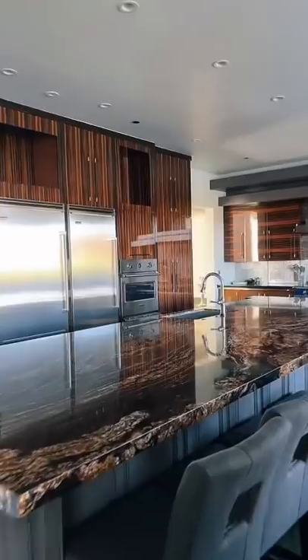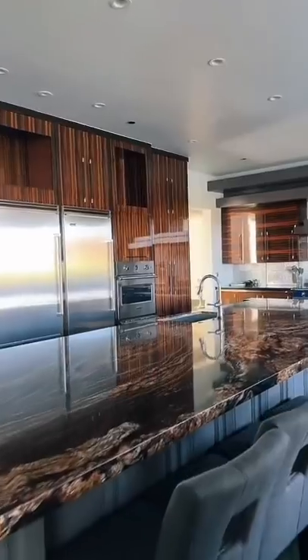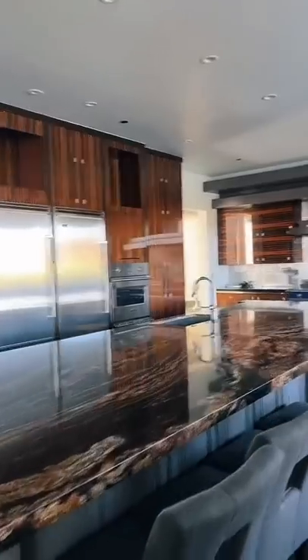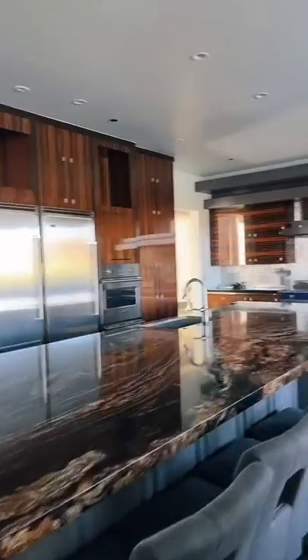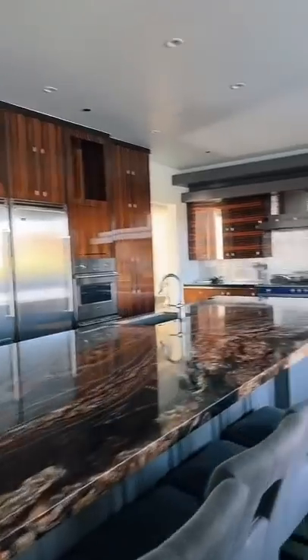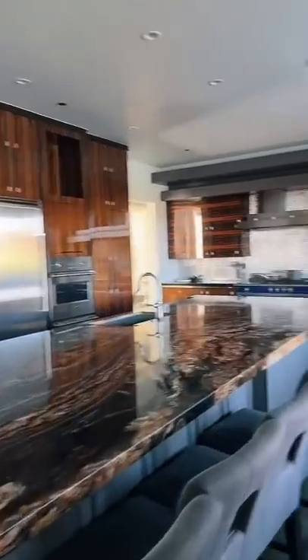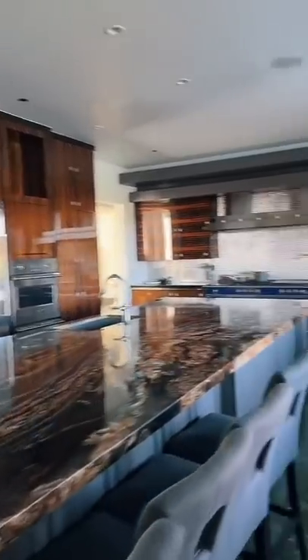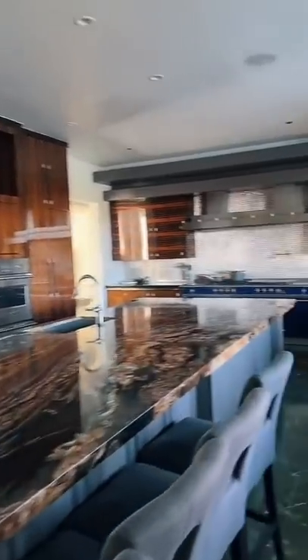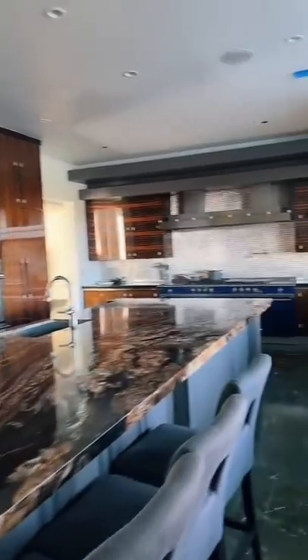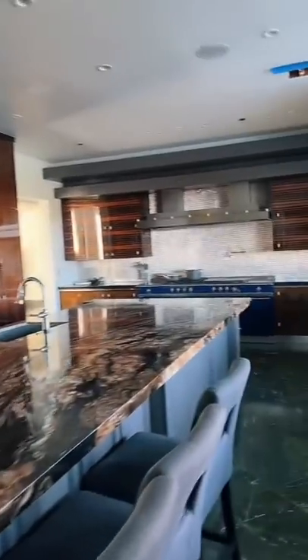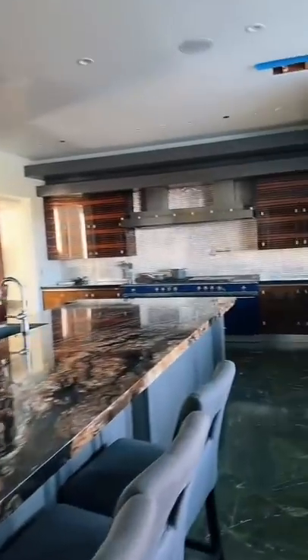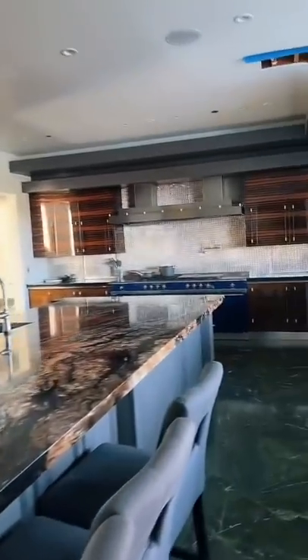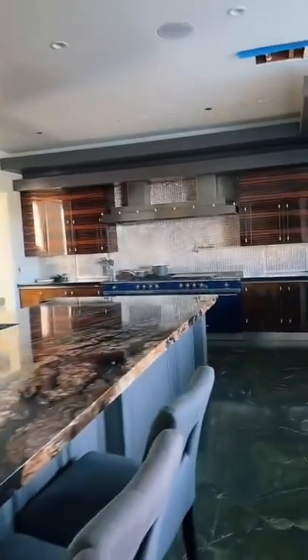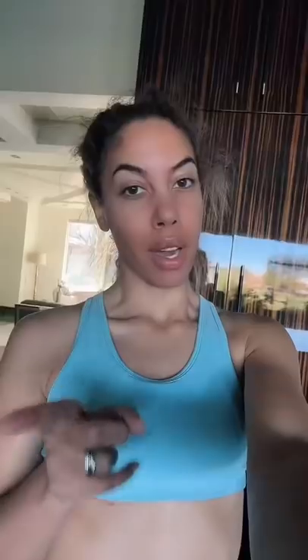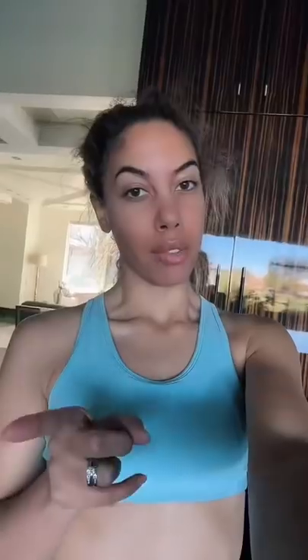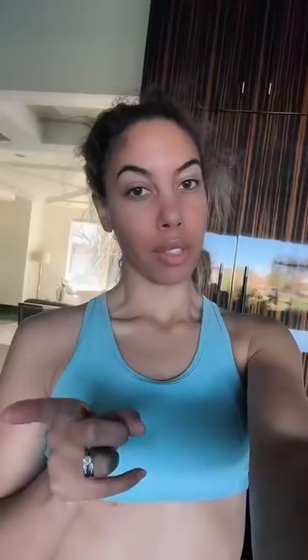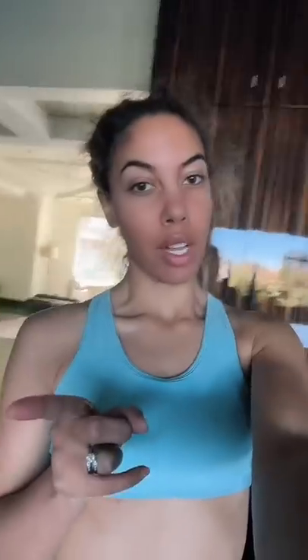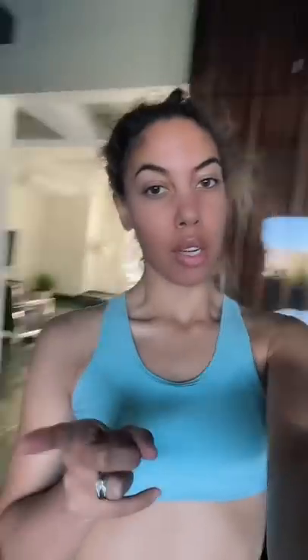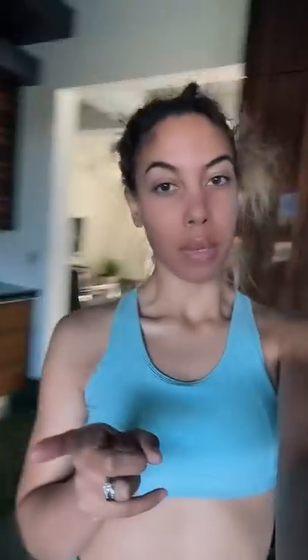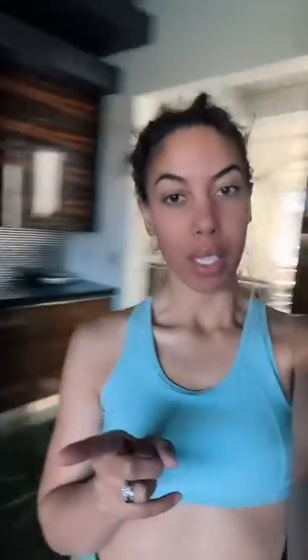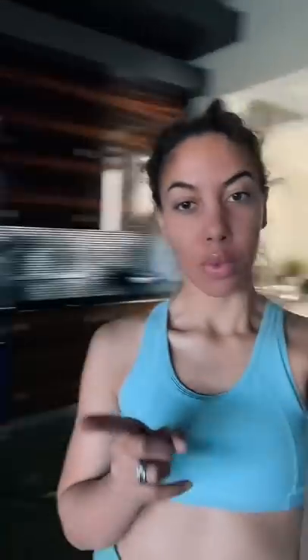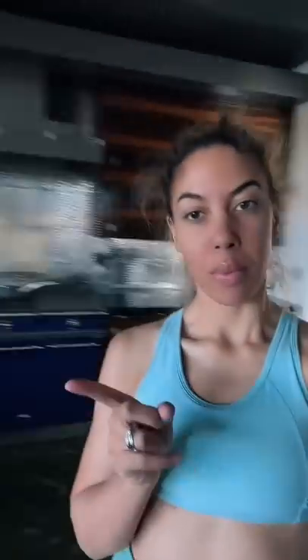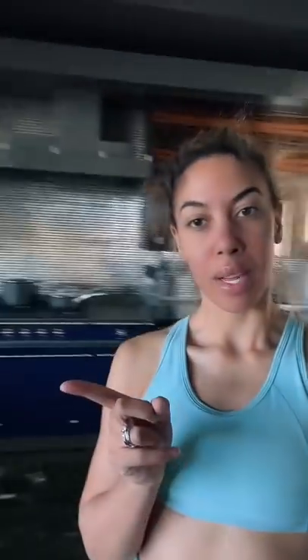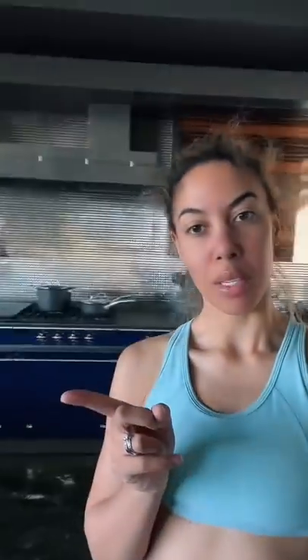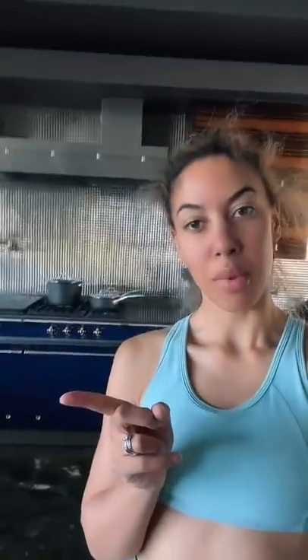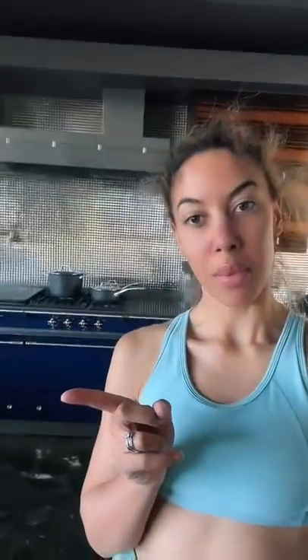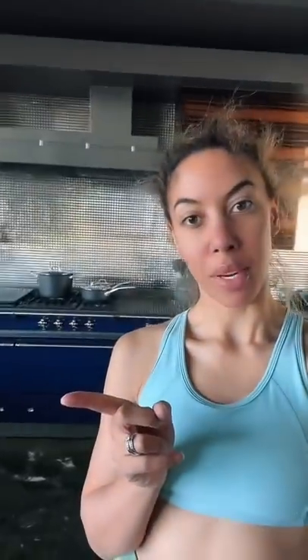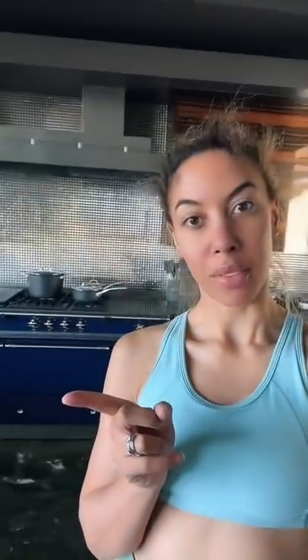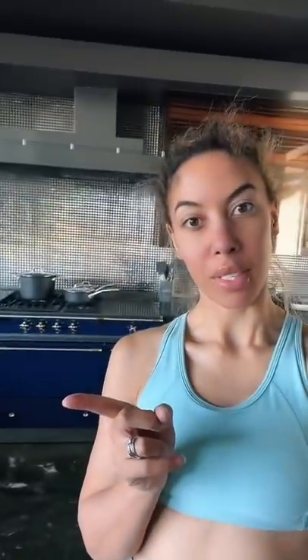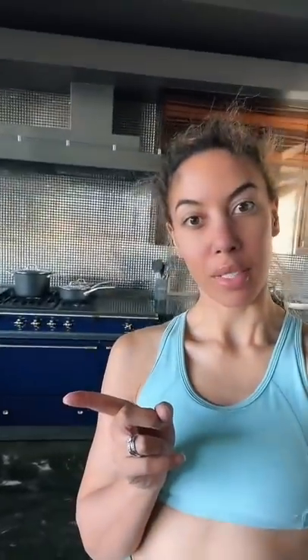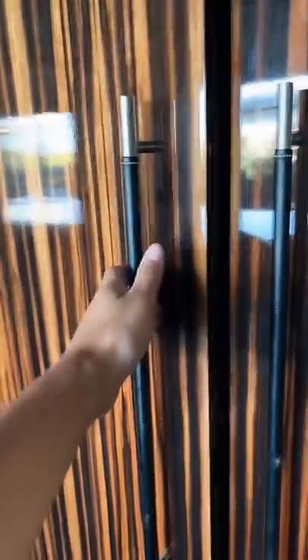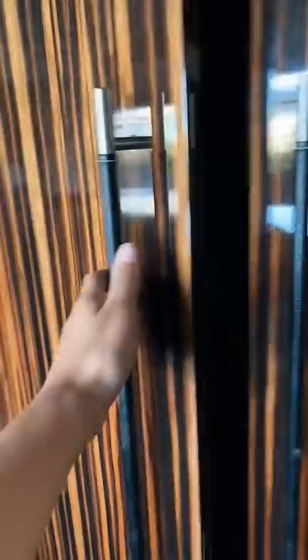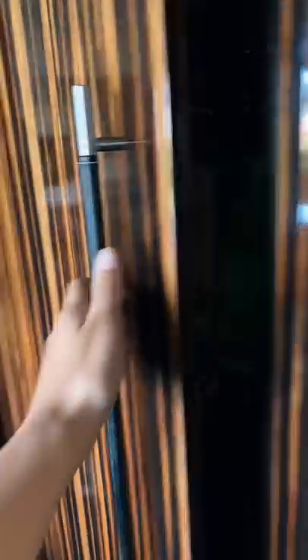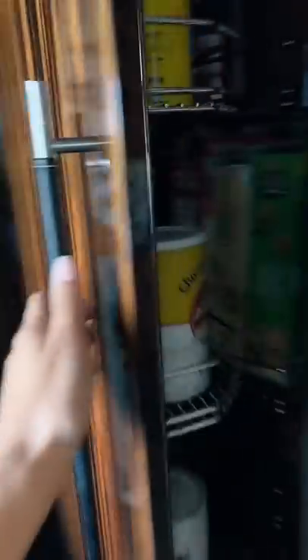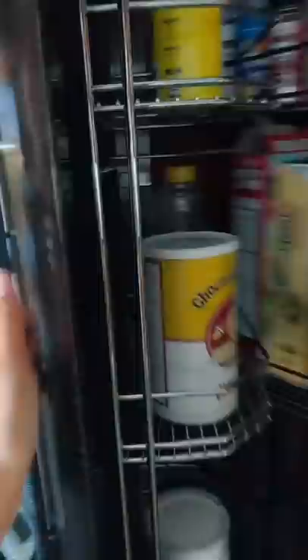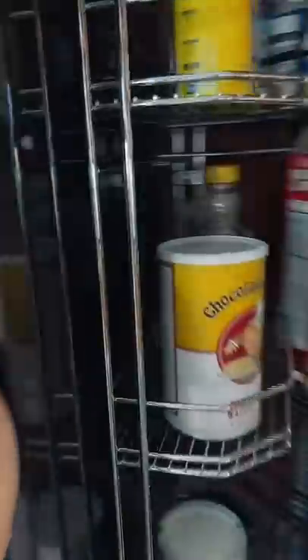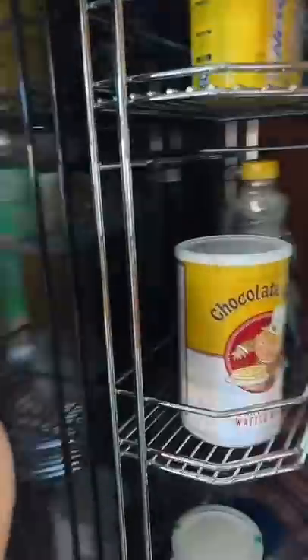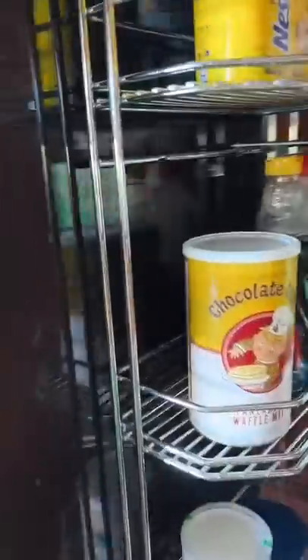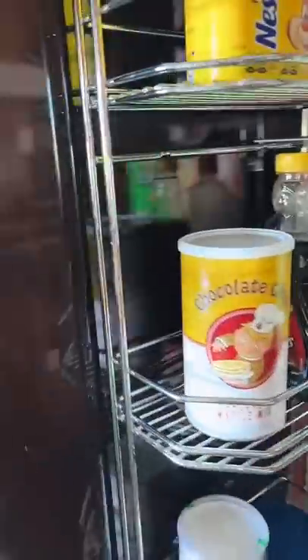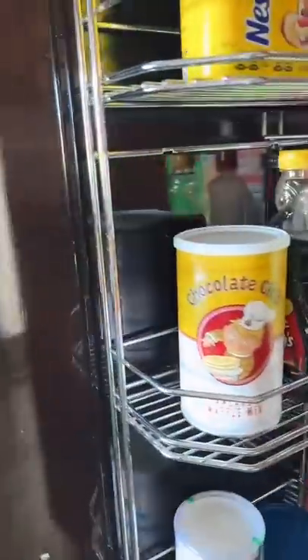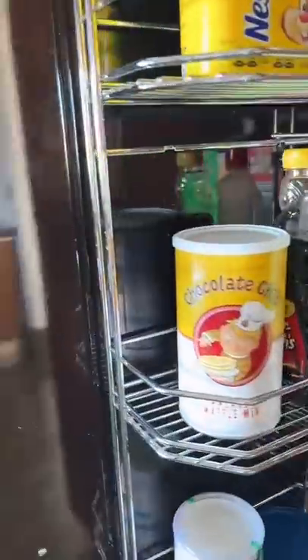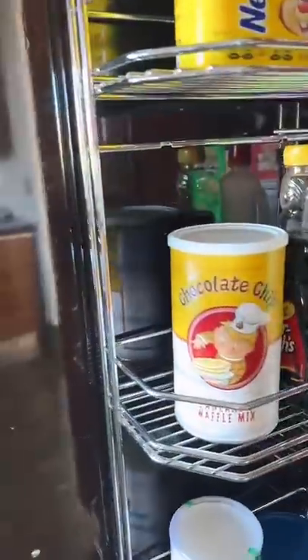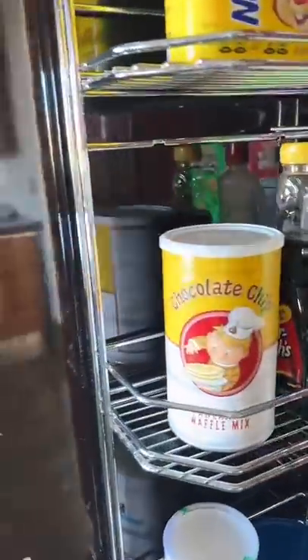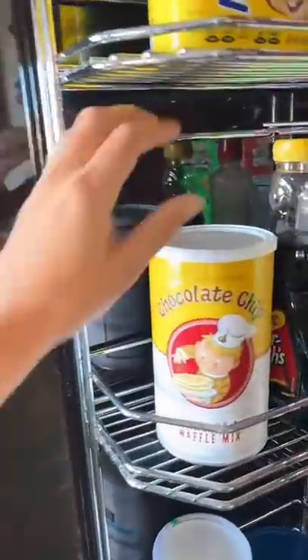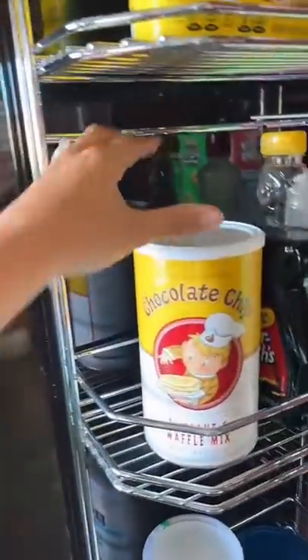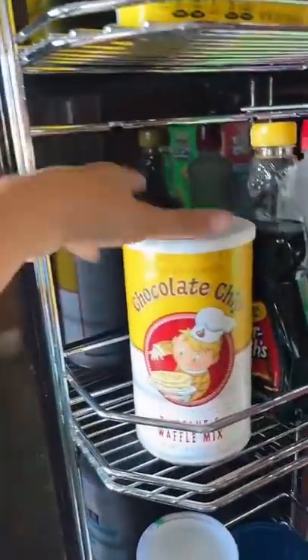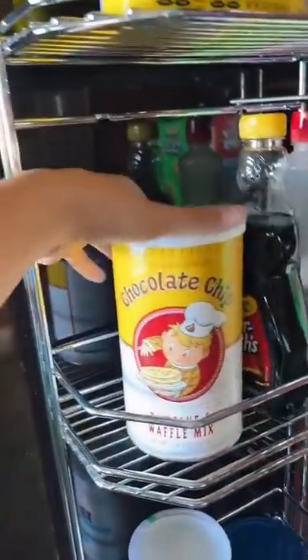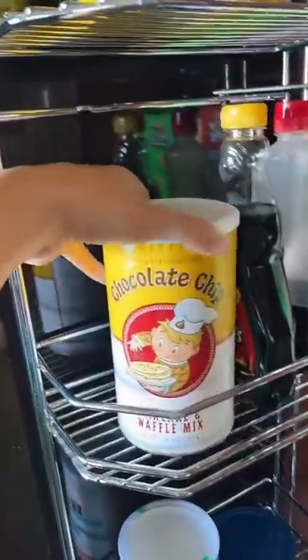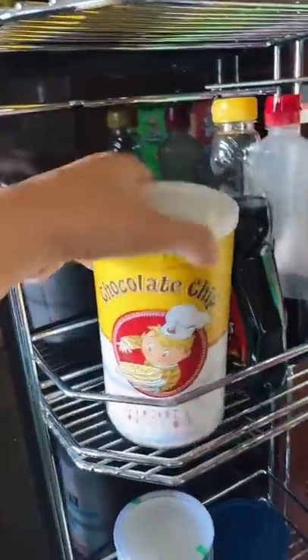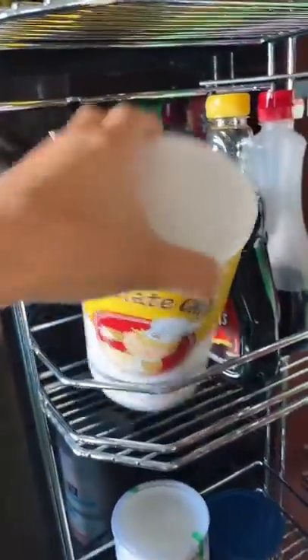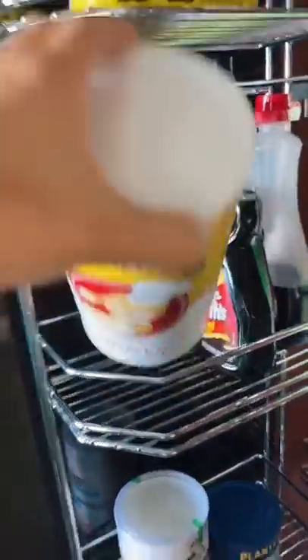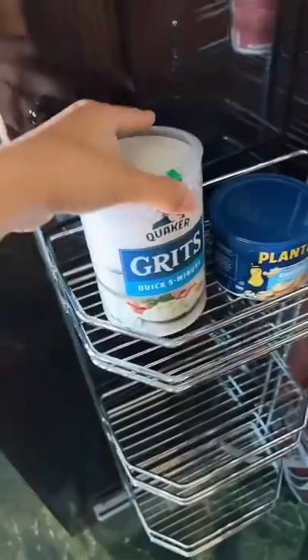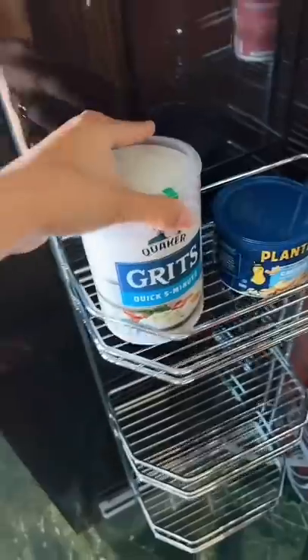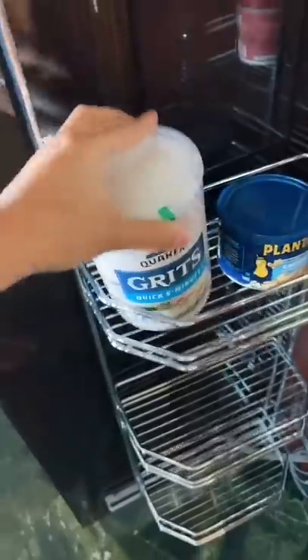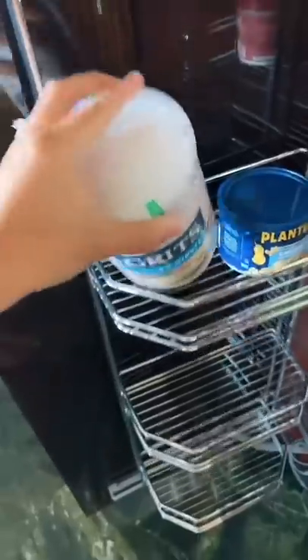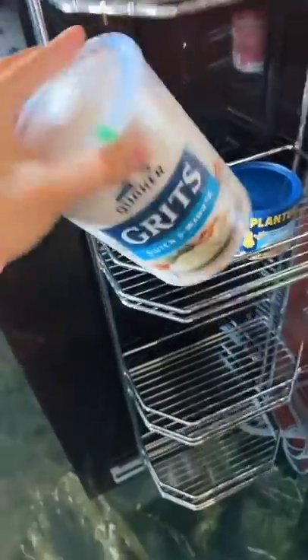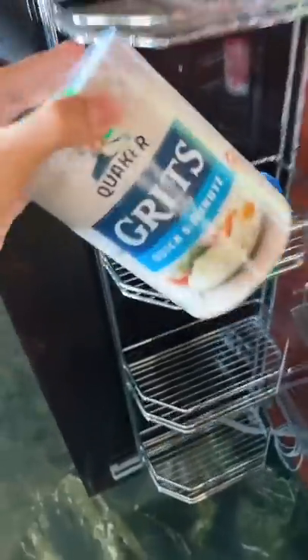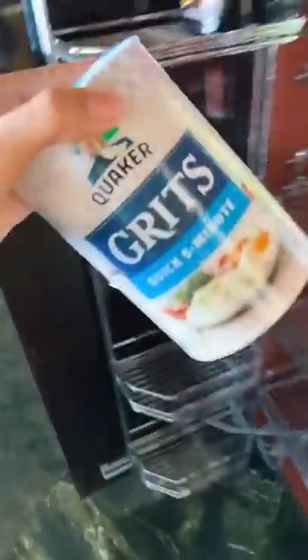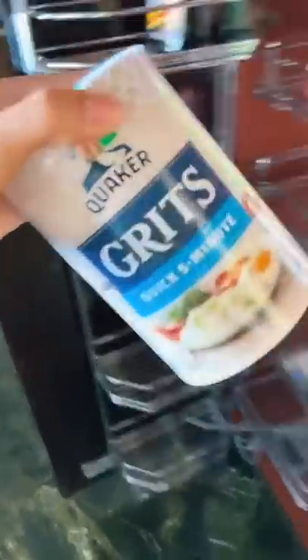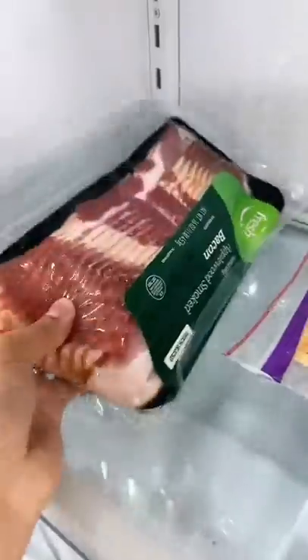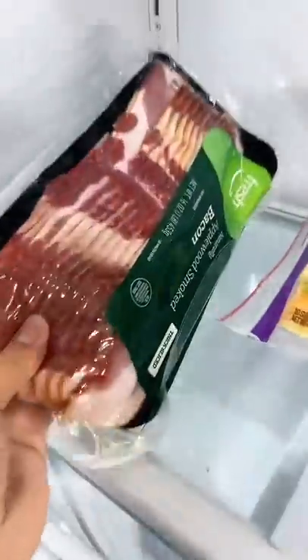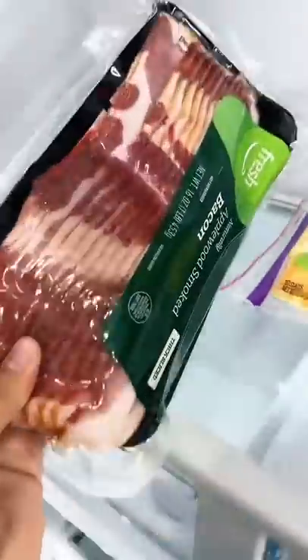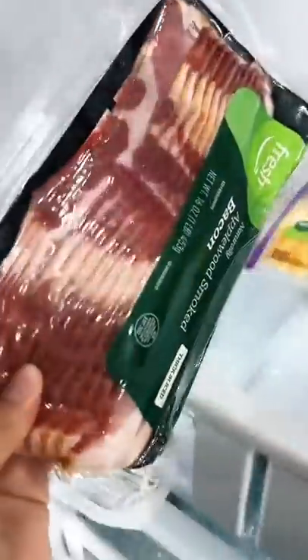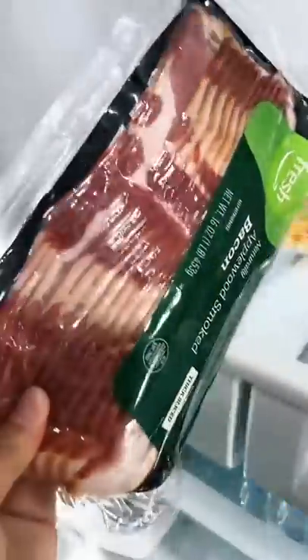The kitchen is clean — not for long, because we're about to make breakfast. My goal is to make some pancakes, some grits, and some bacon.